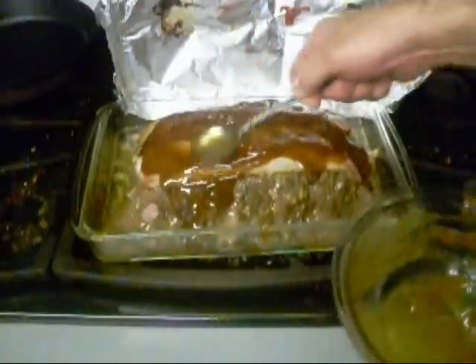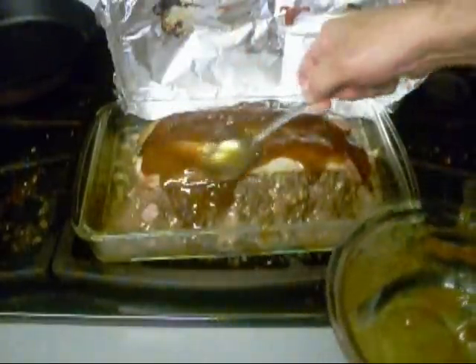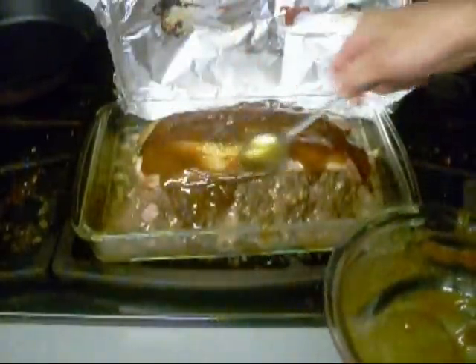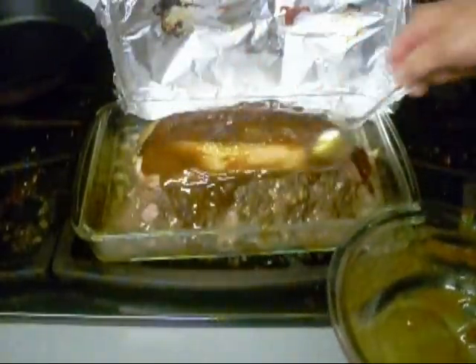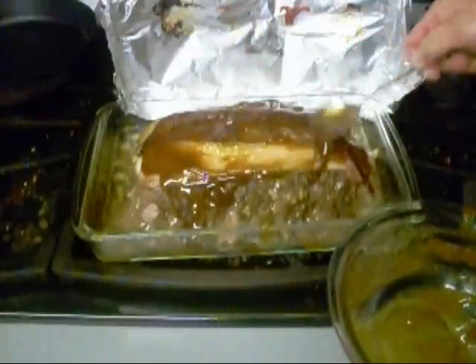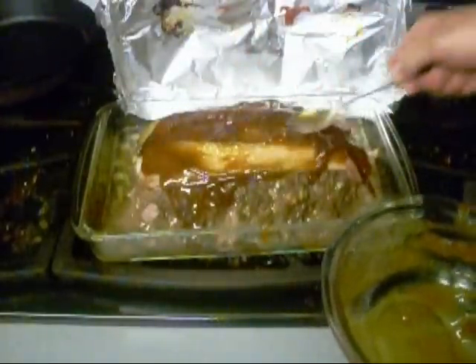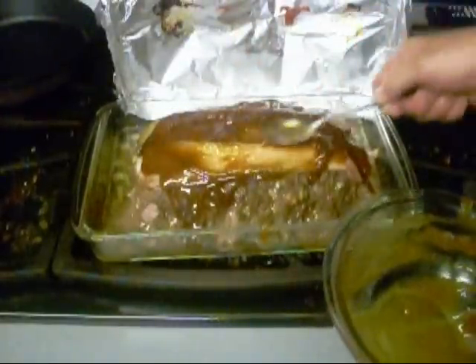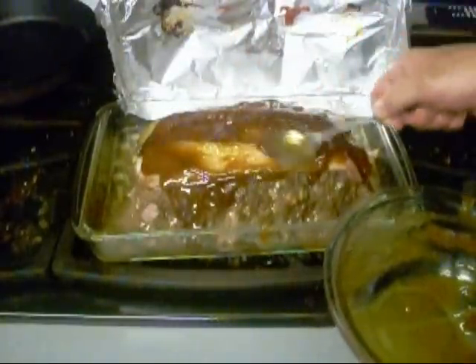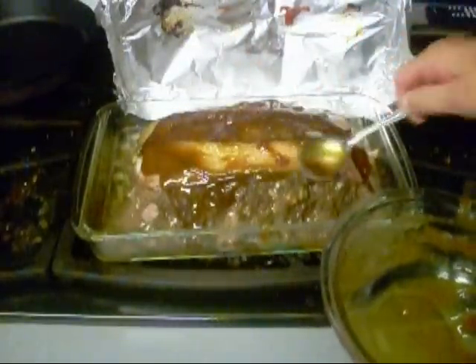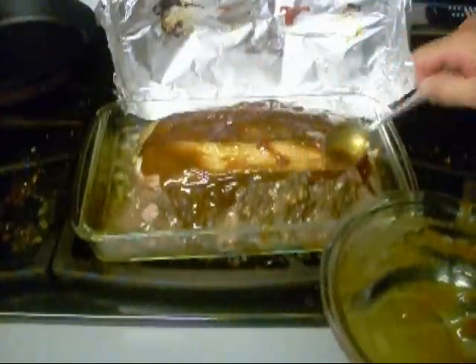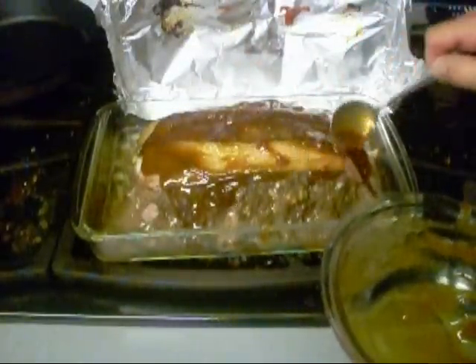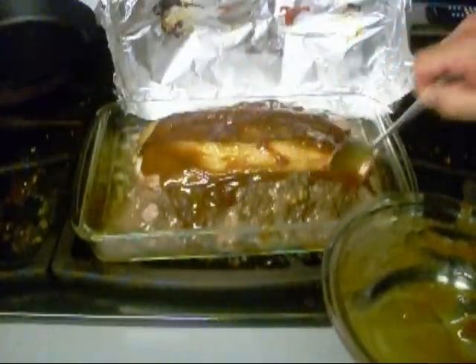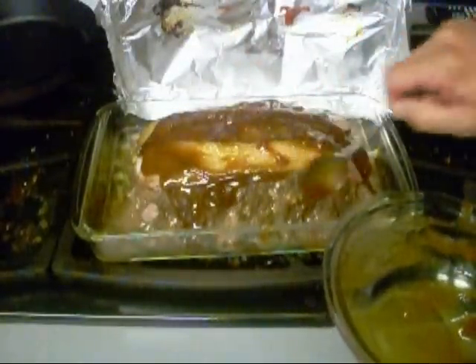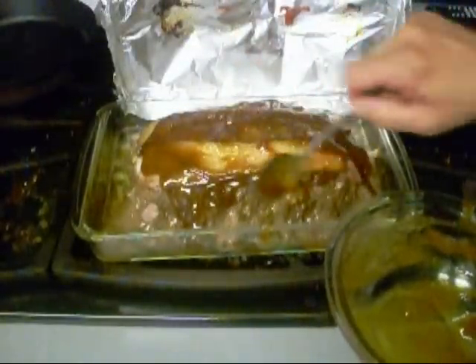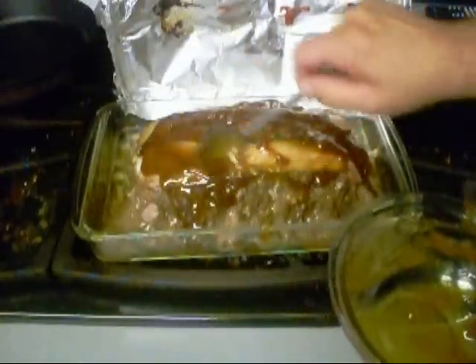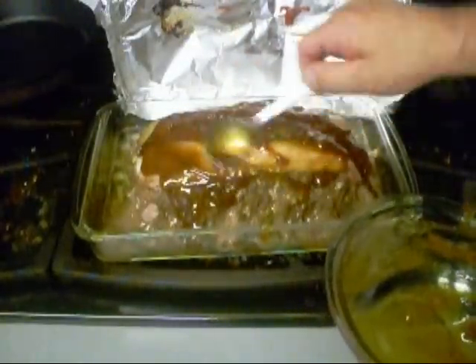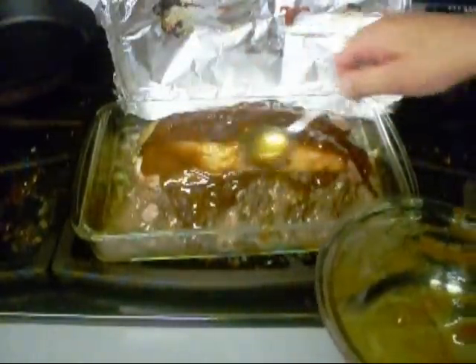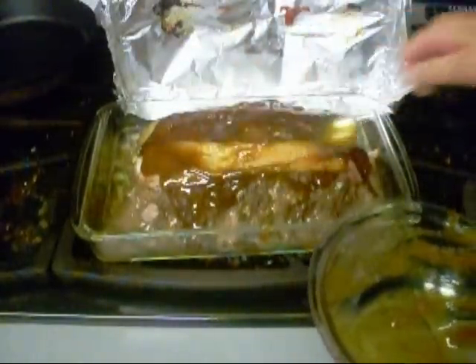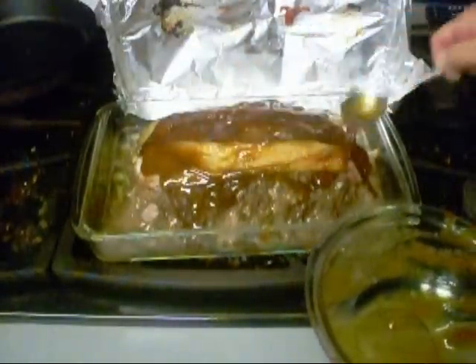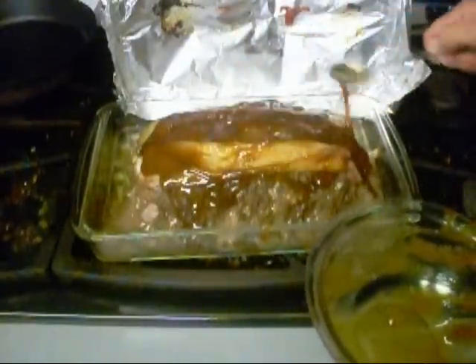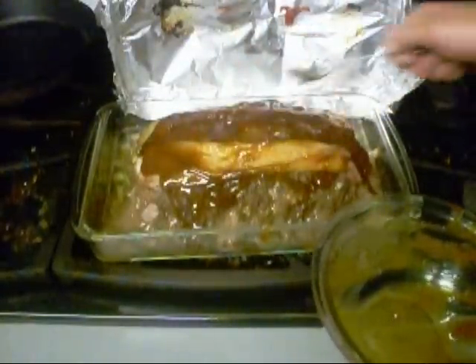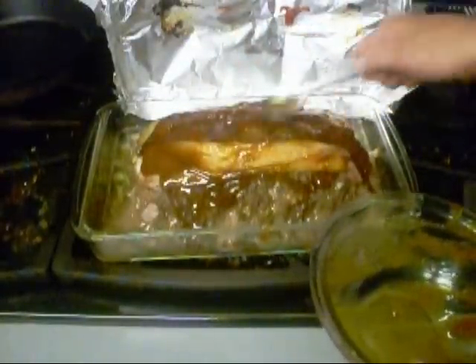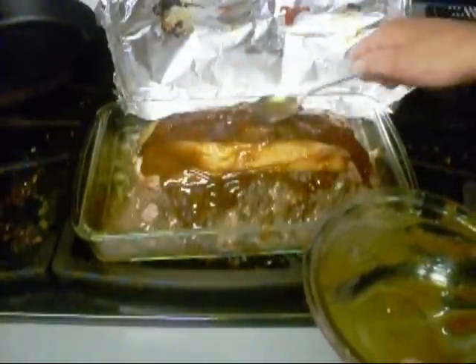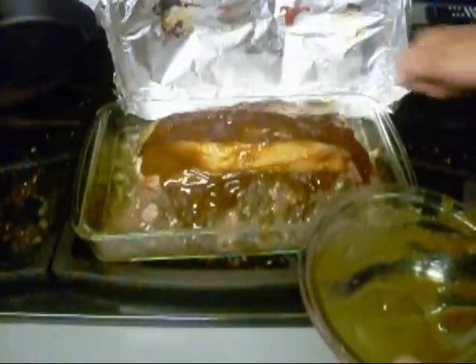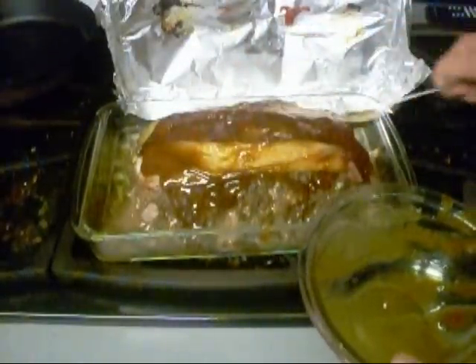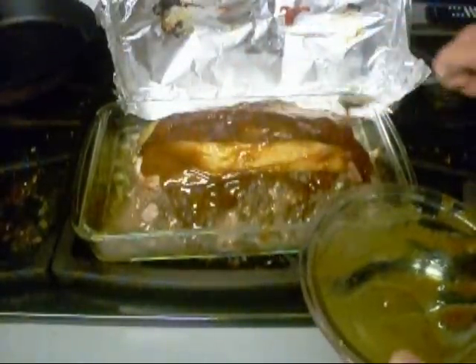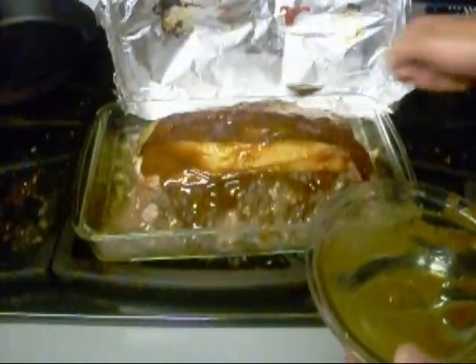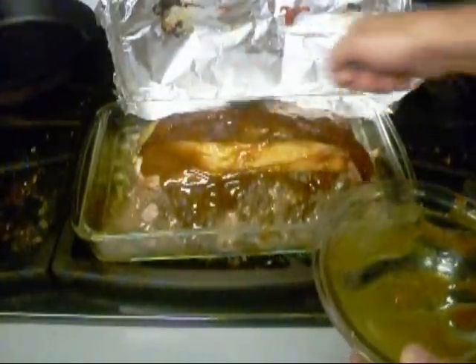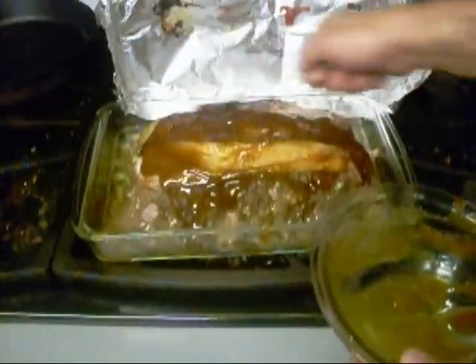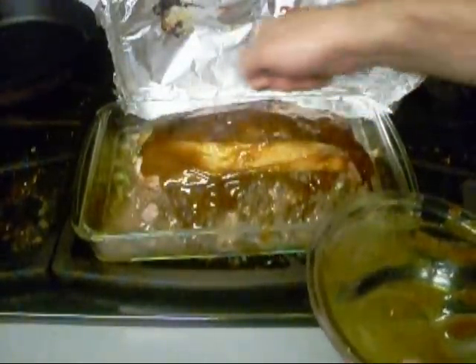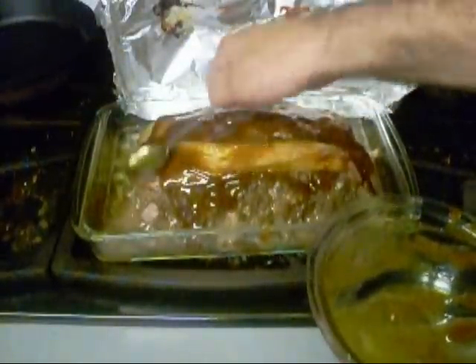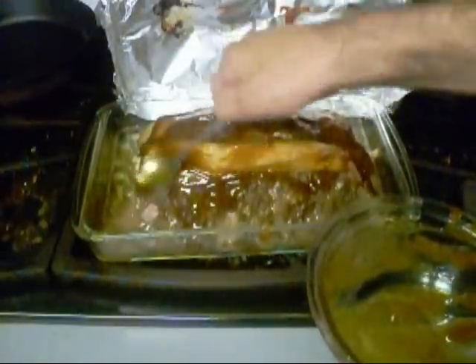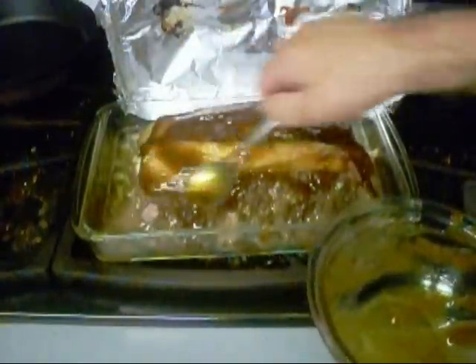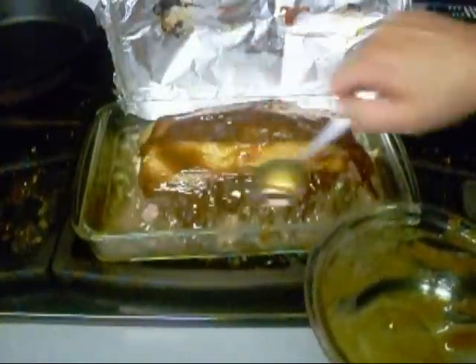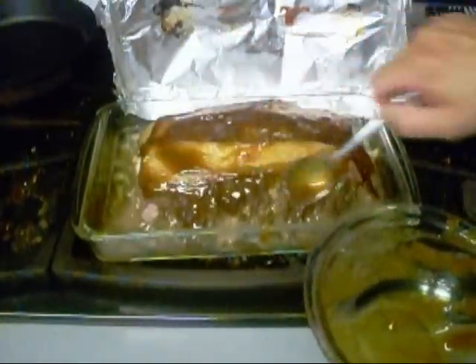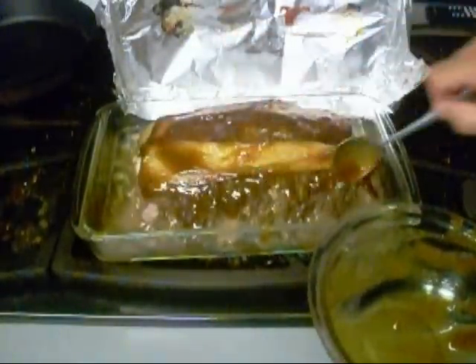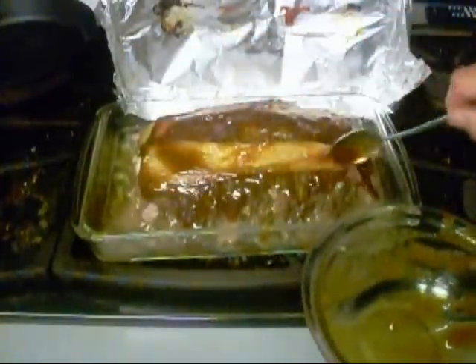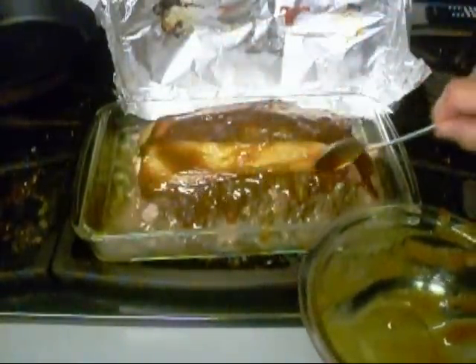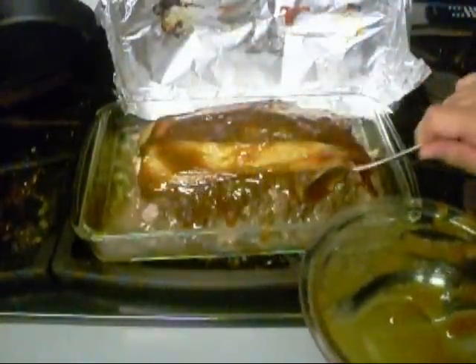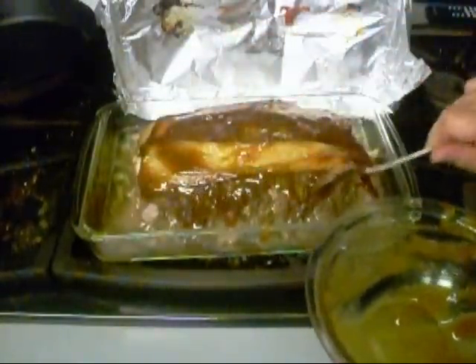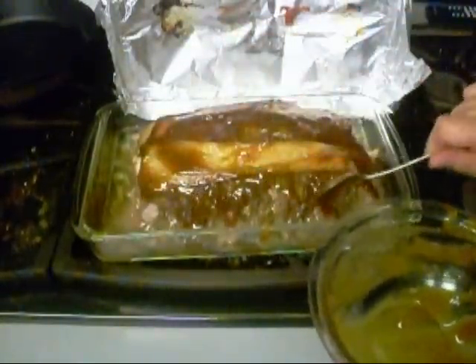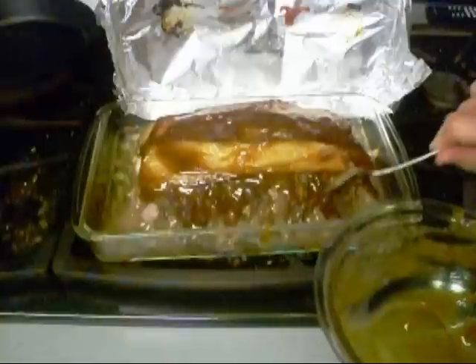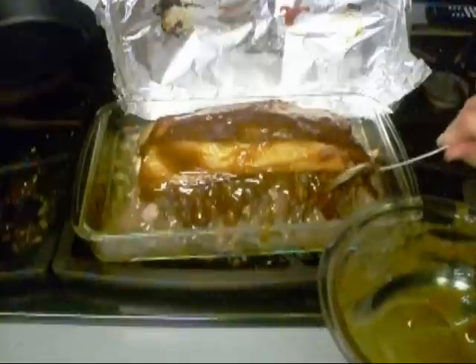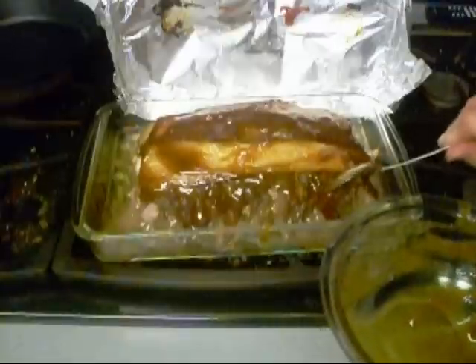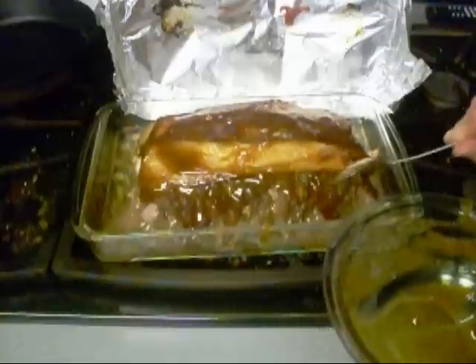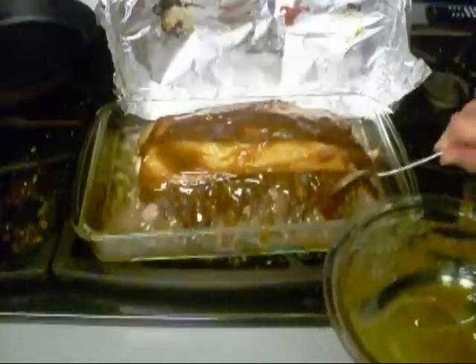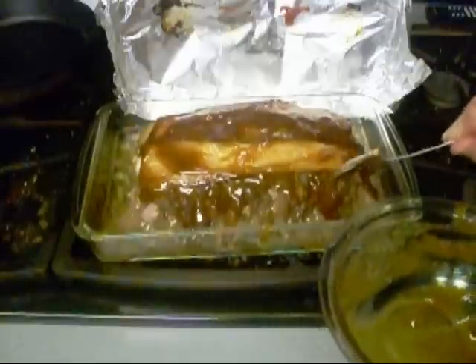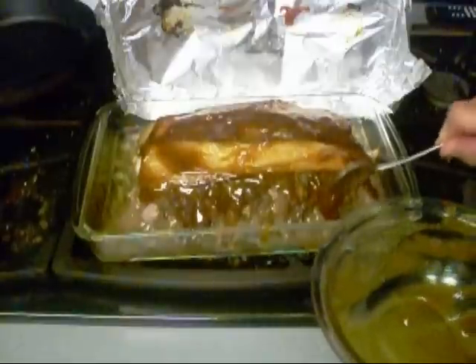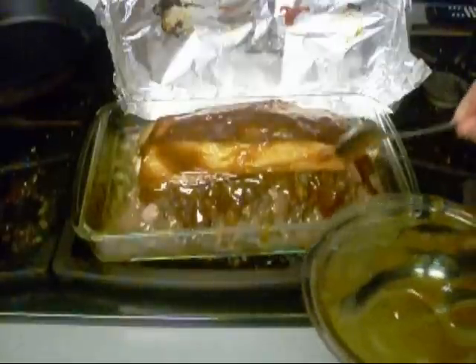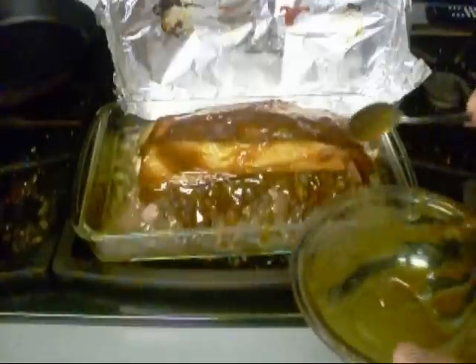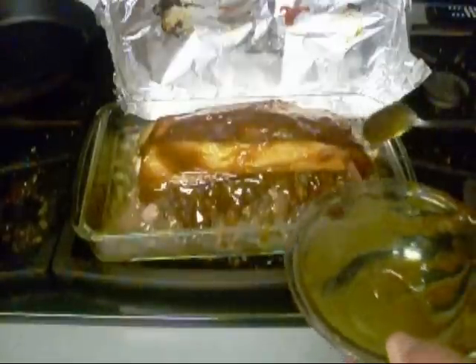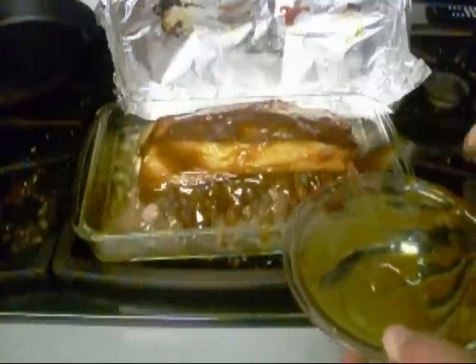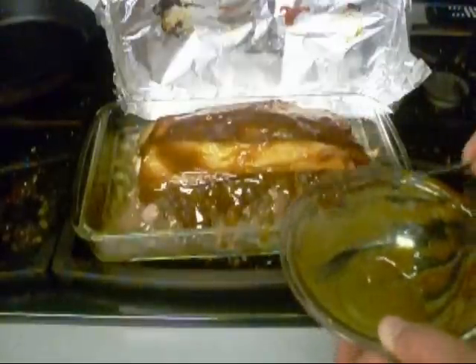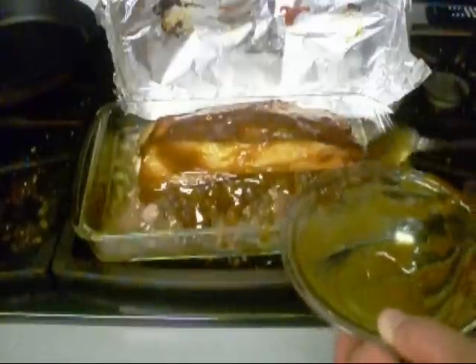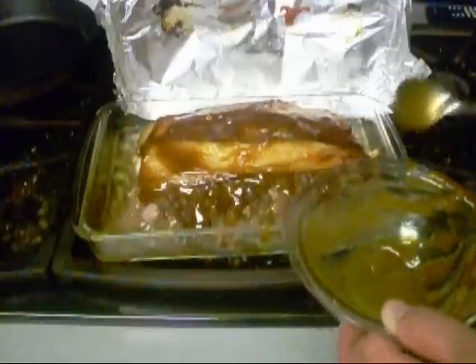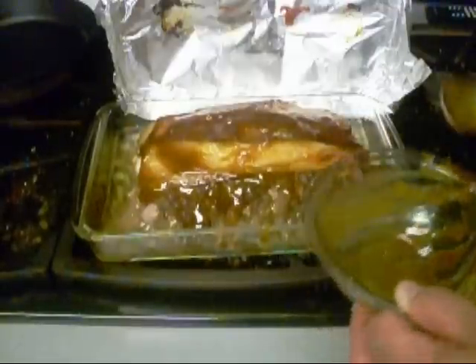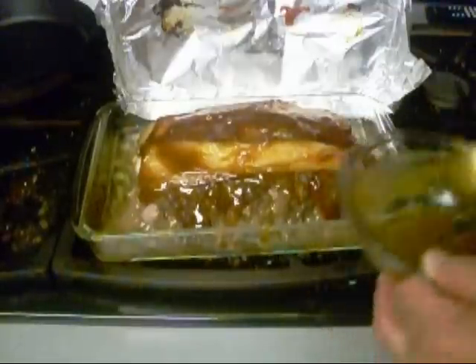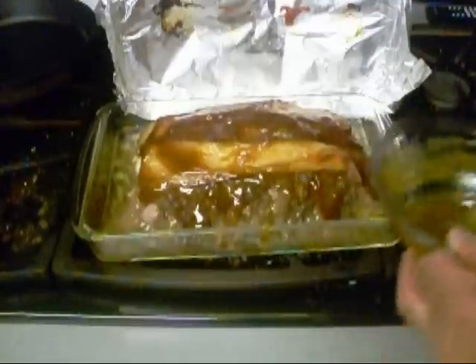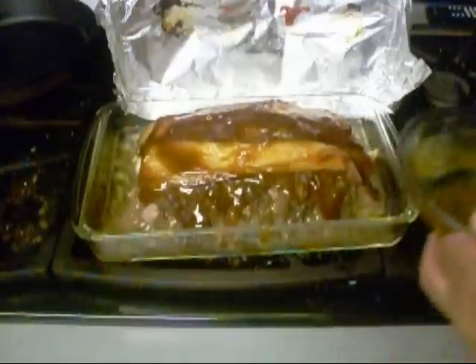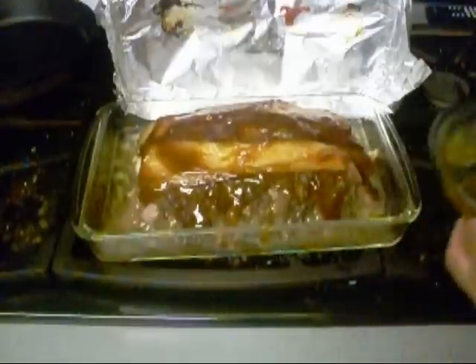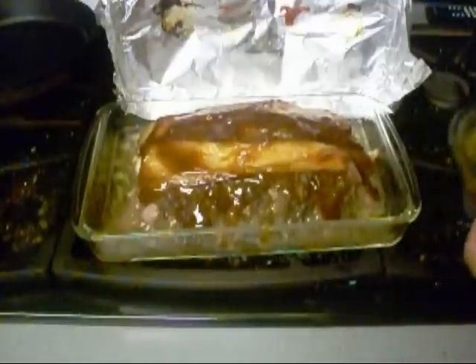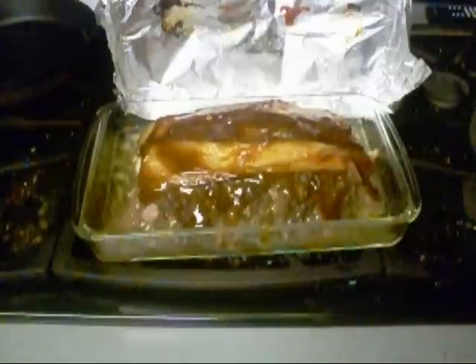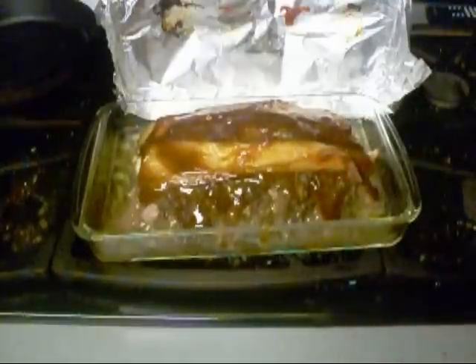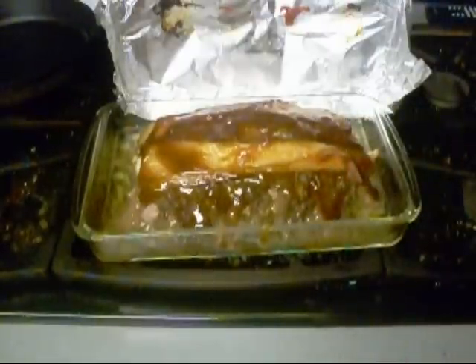I'm going to put this back in the oven uncovered.